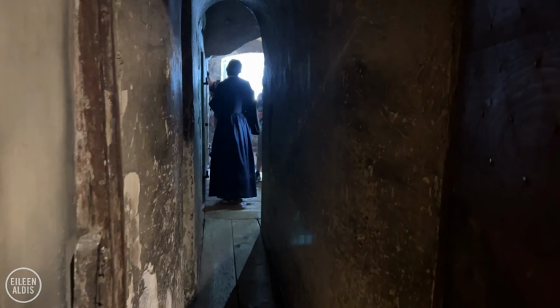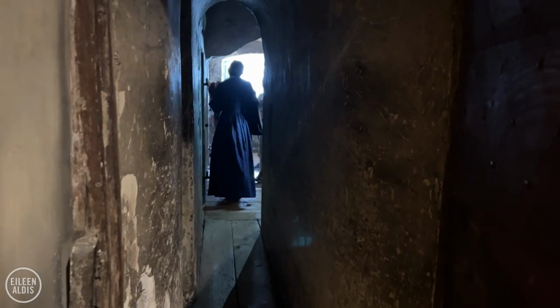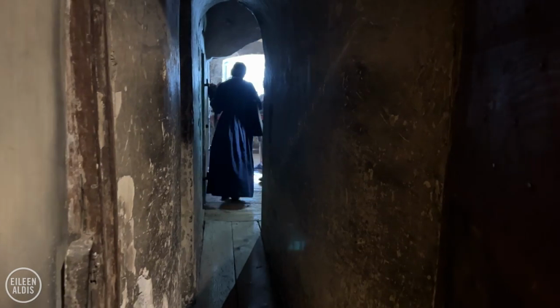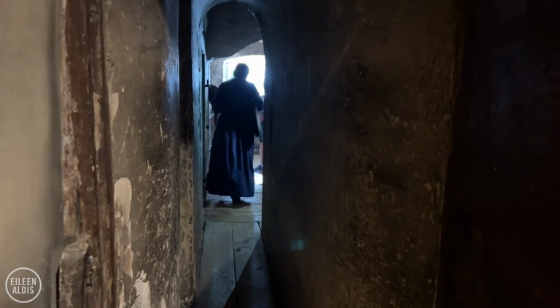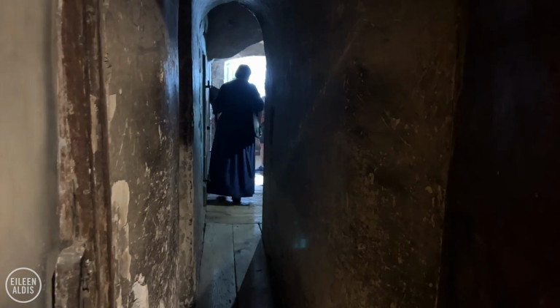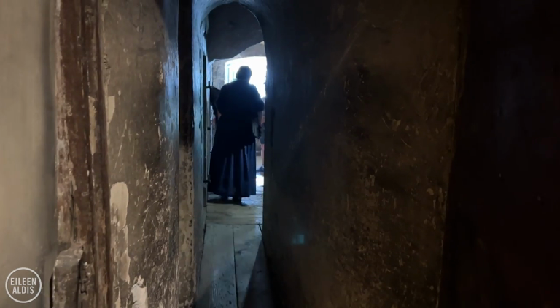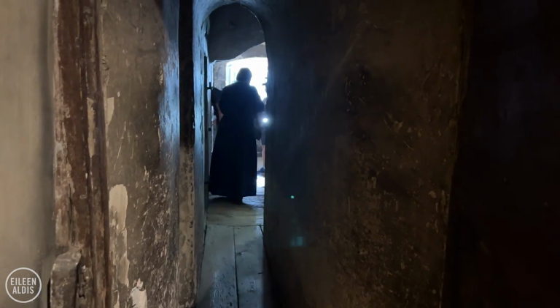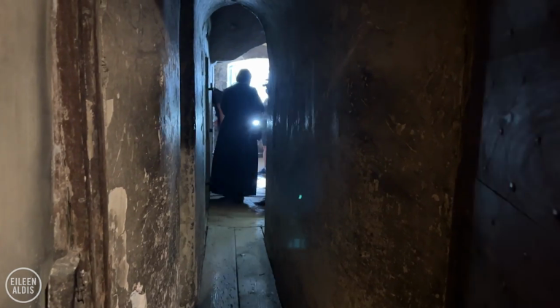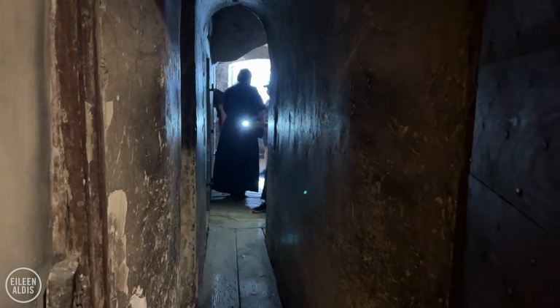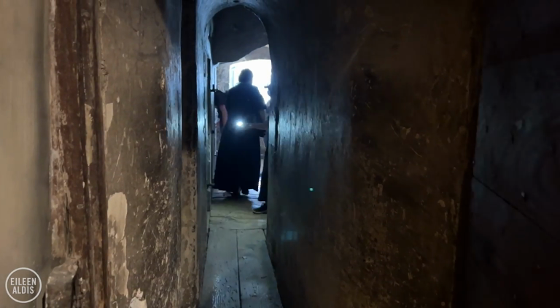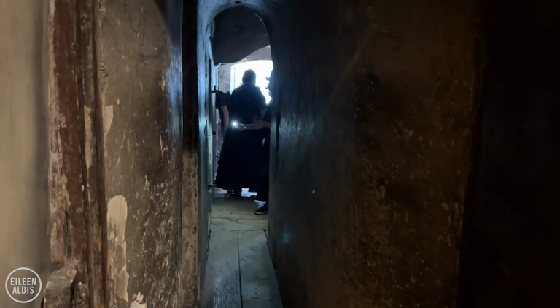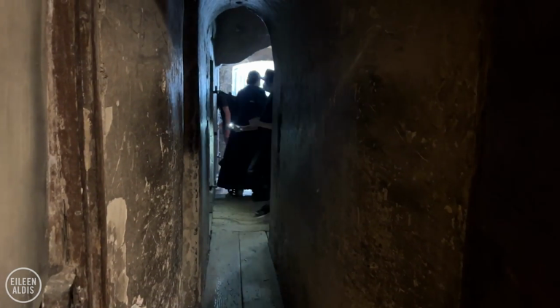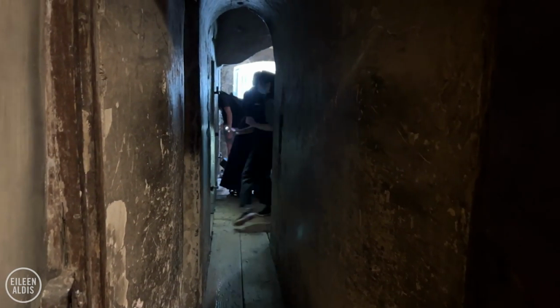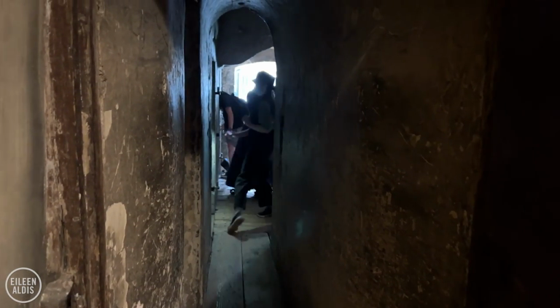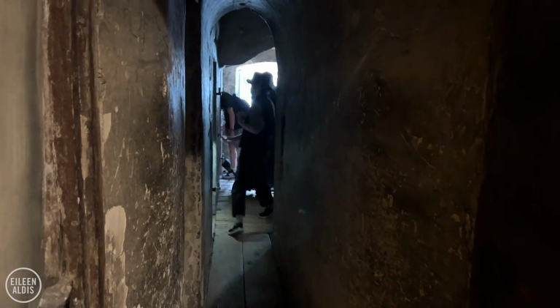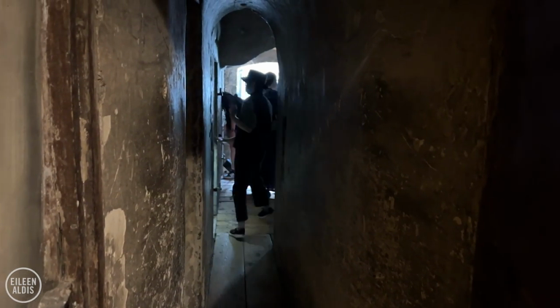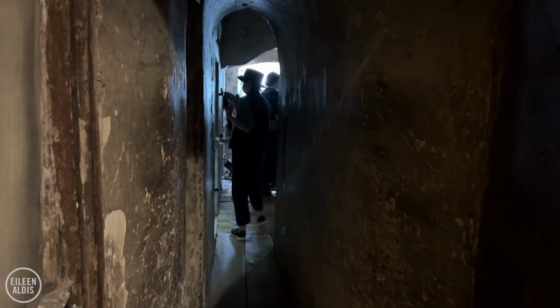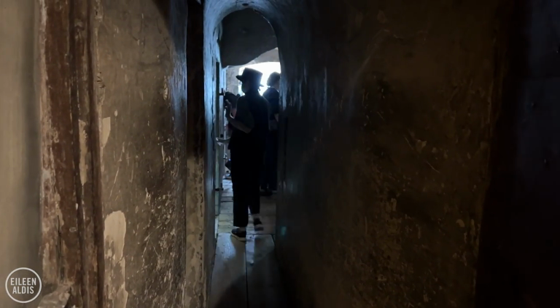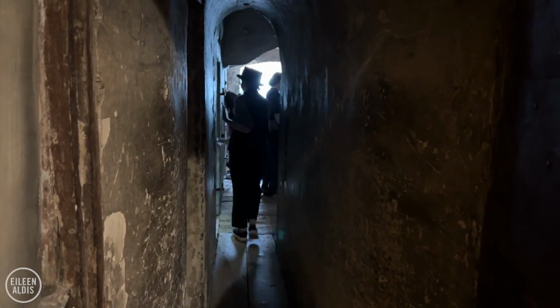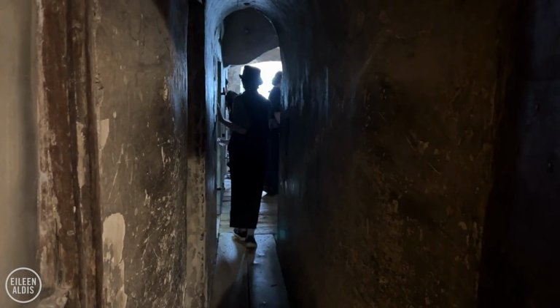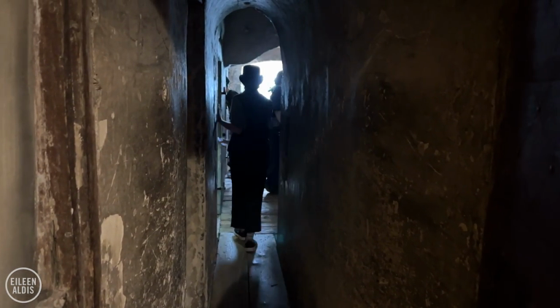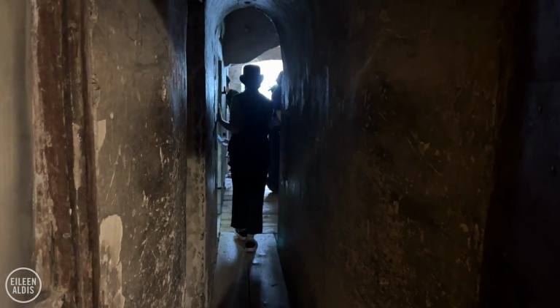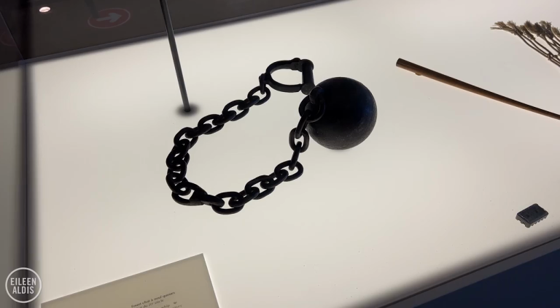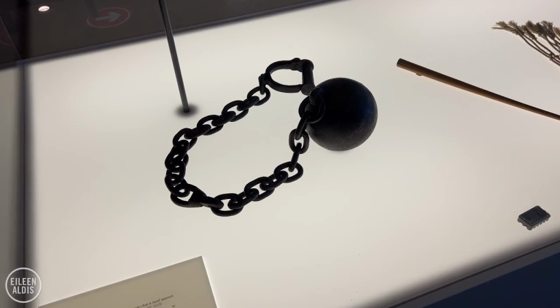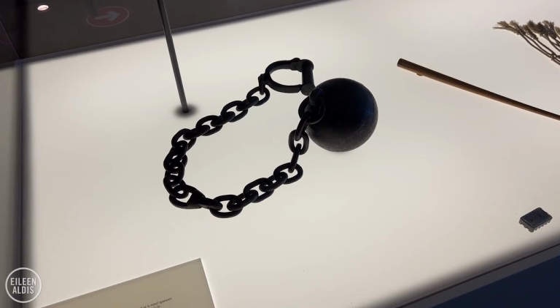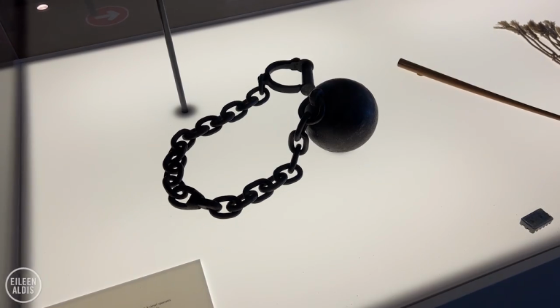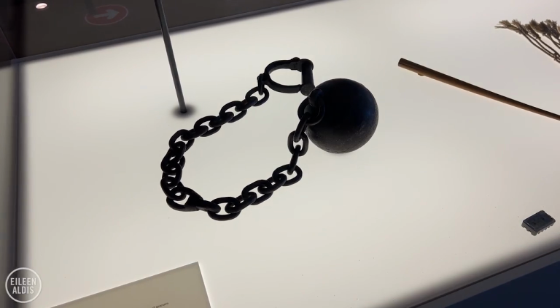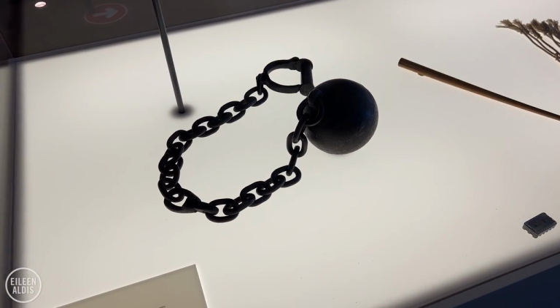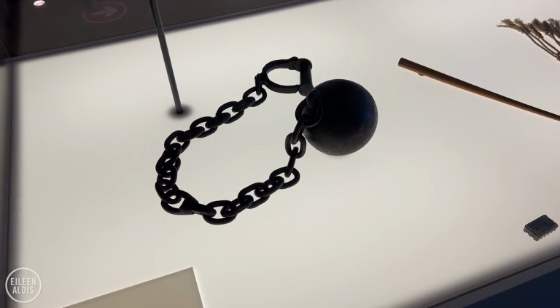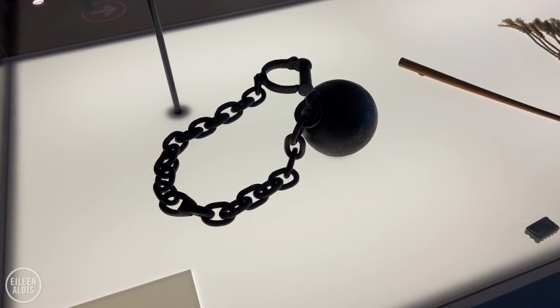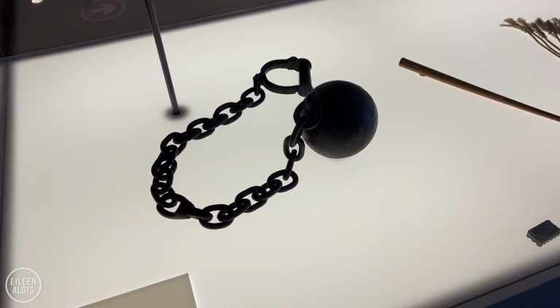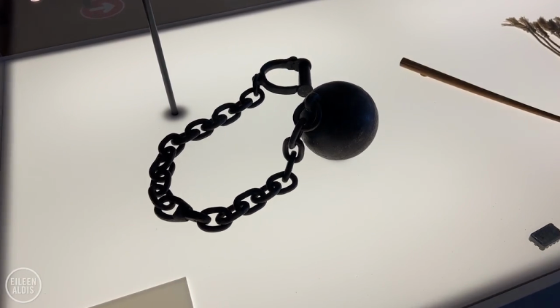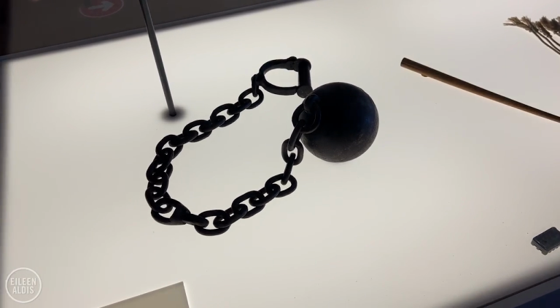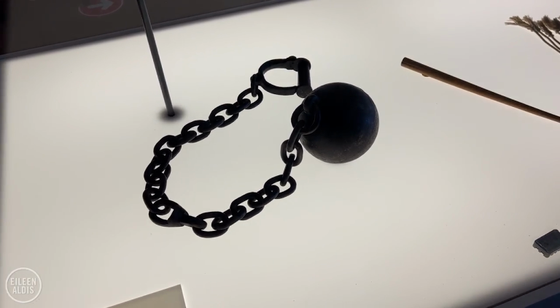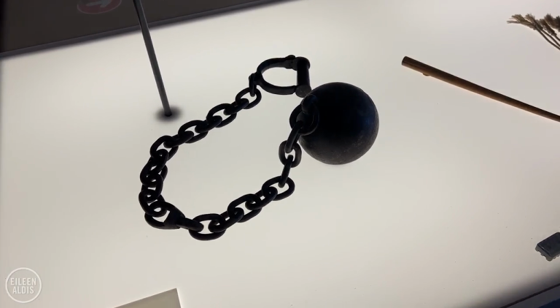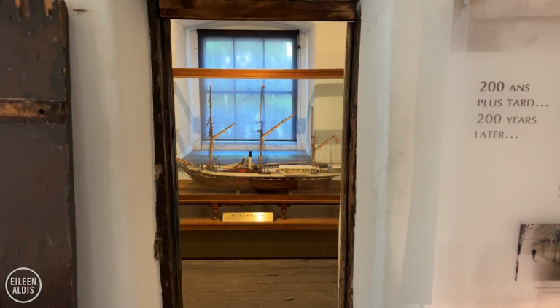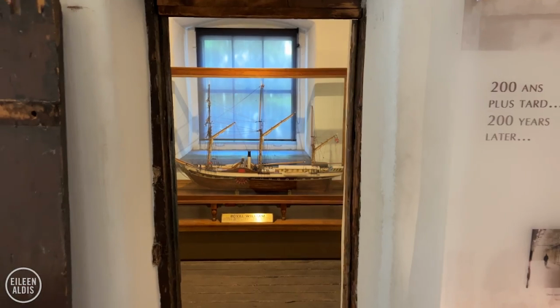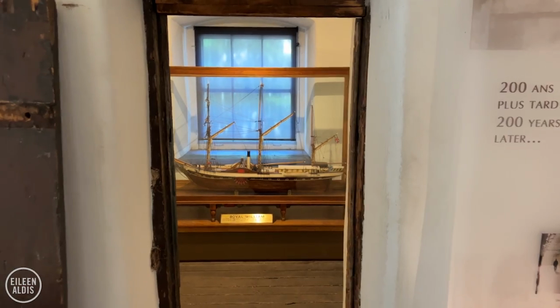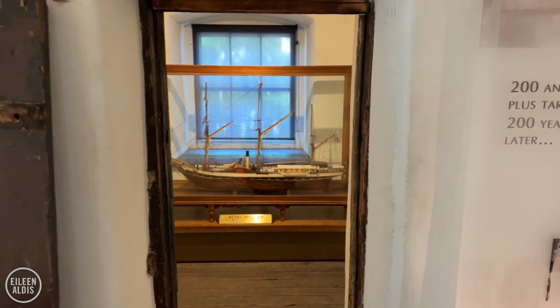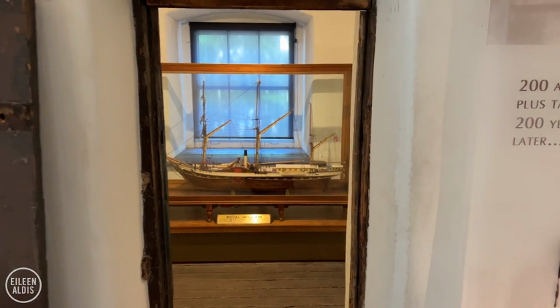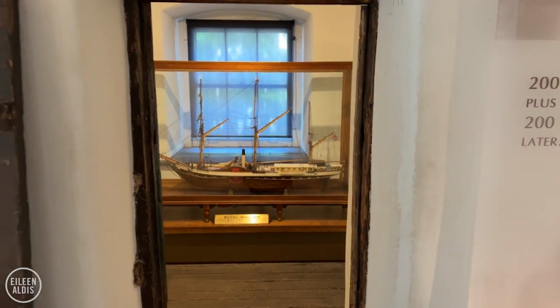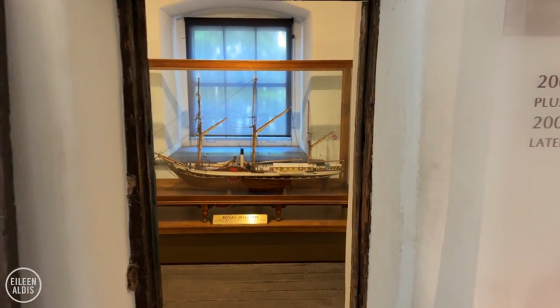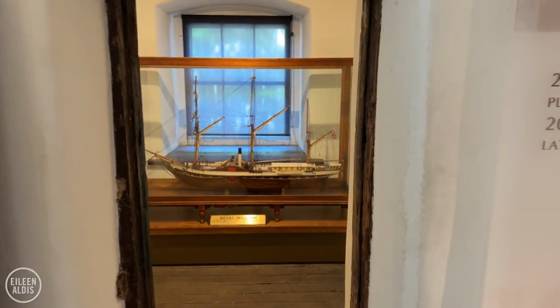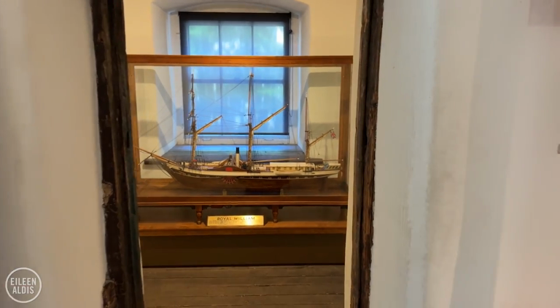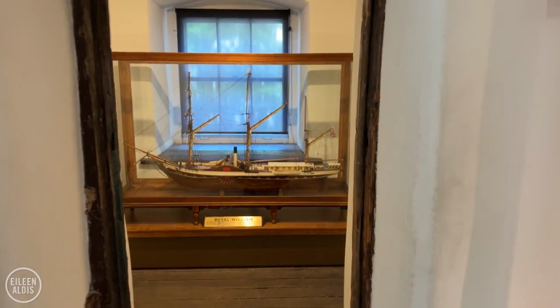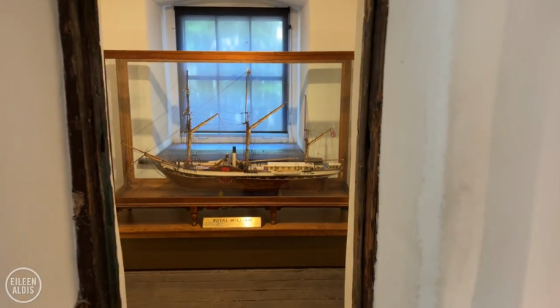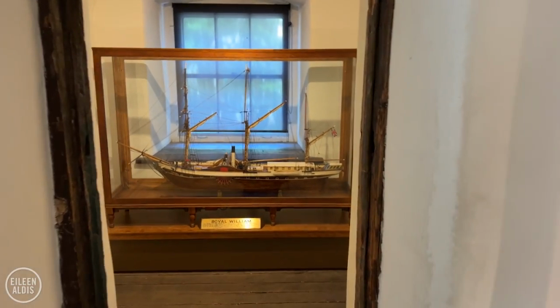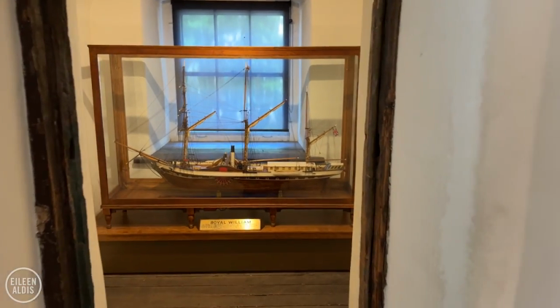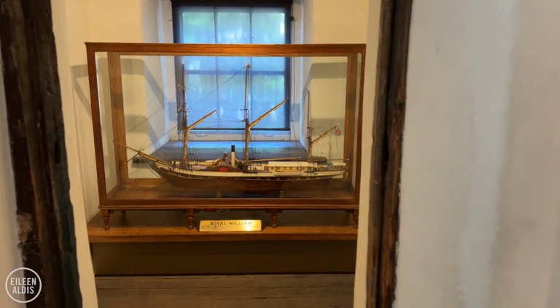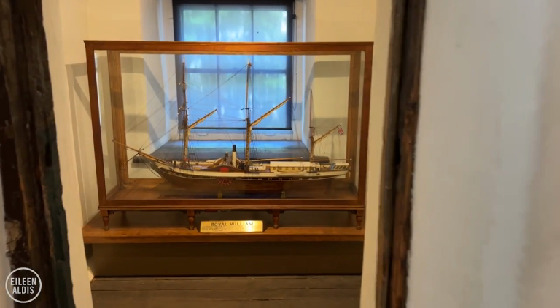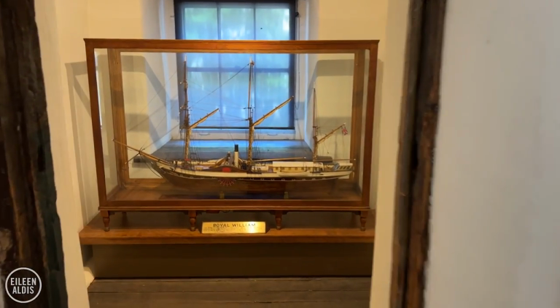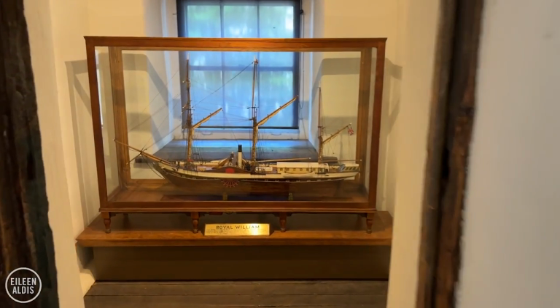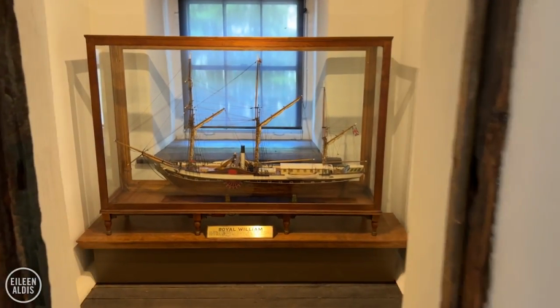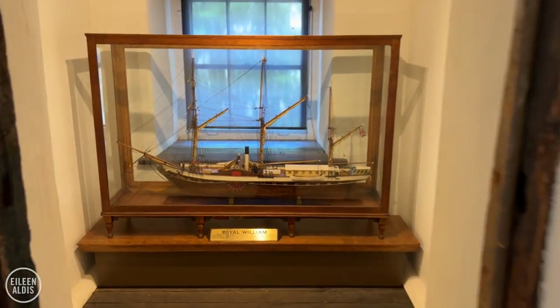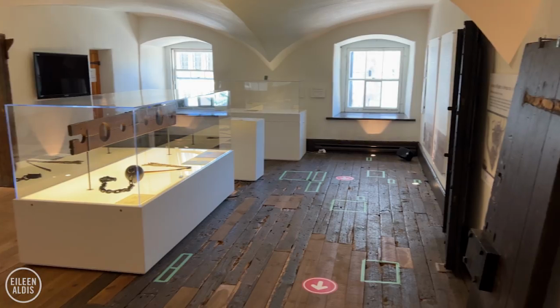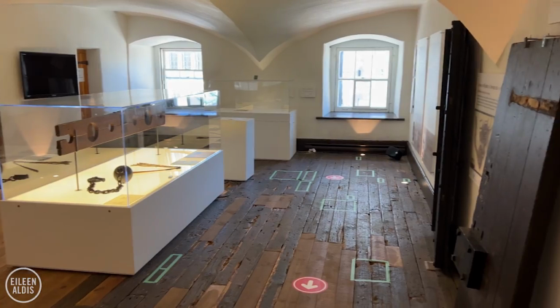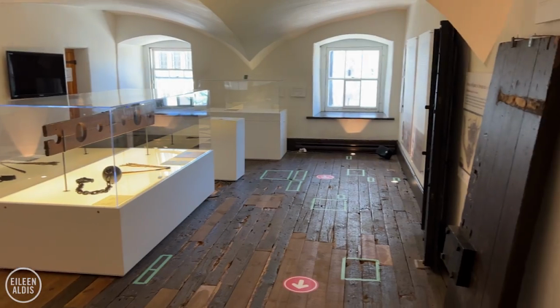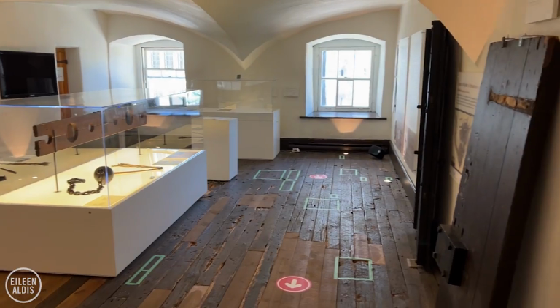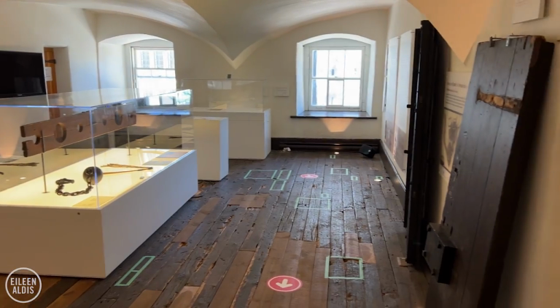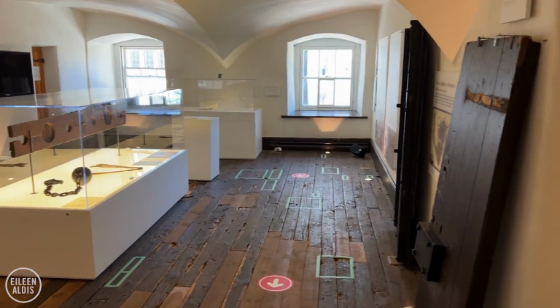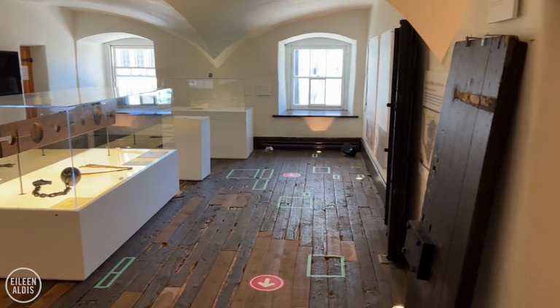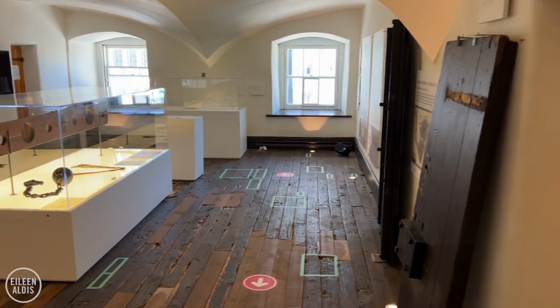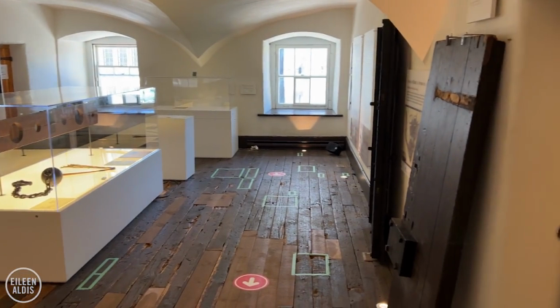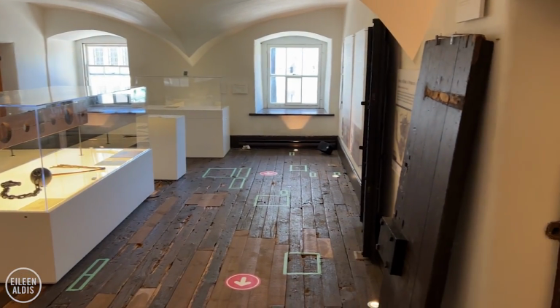Inside you can see two of the preserved prison cells, including a prison museum, to give you an idea of what this building was like when it operated as a prison.